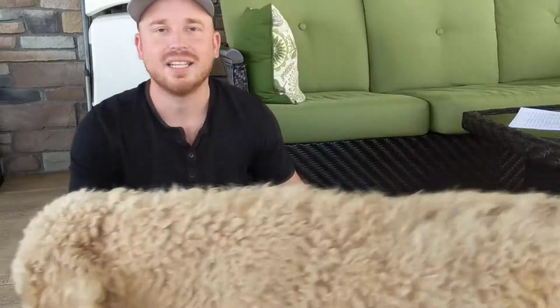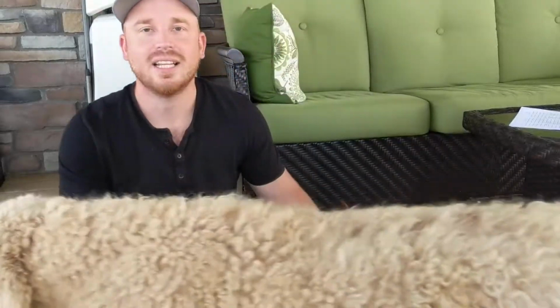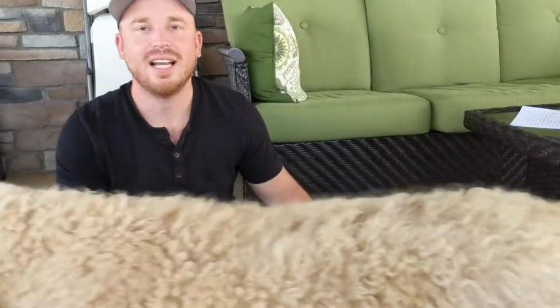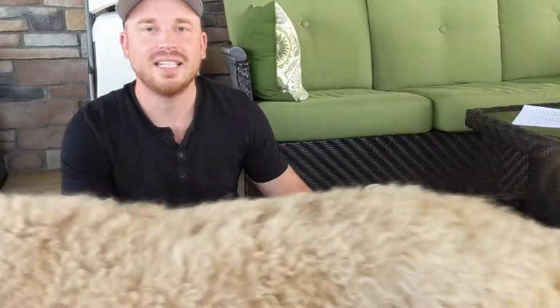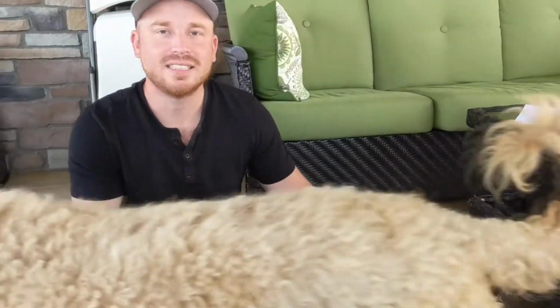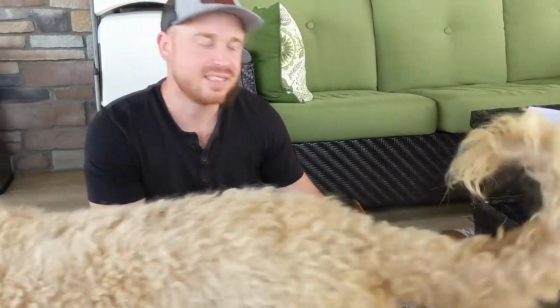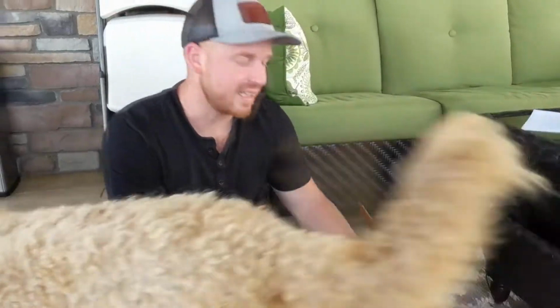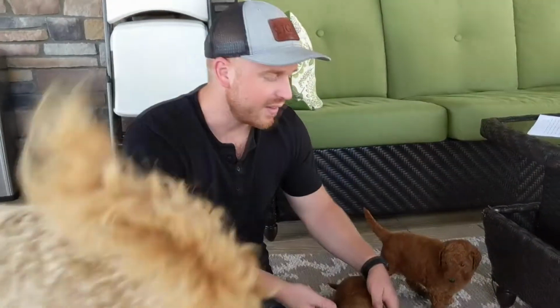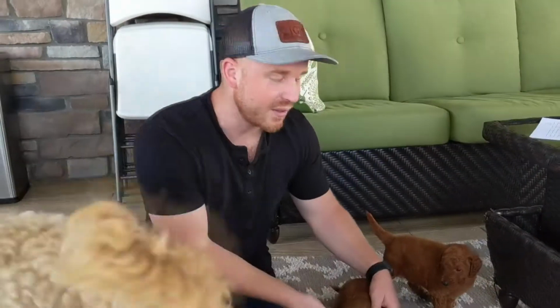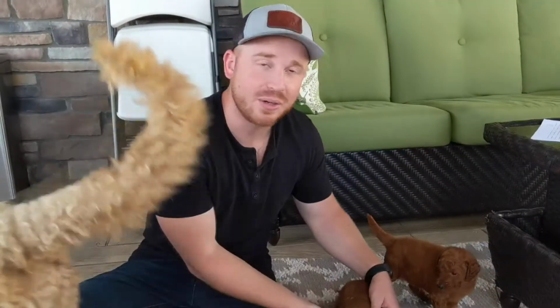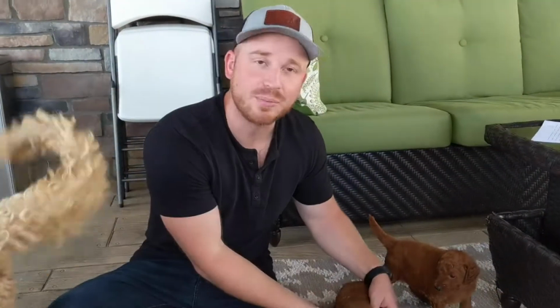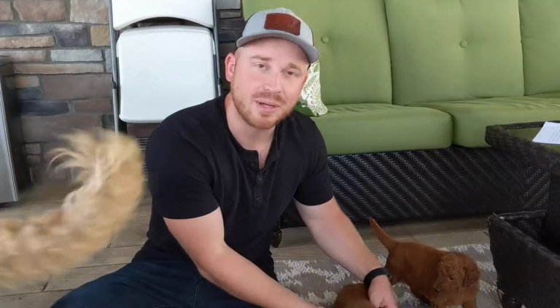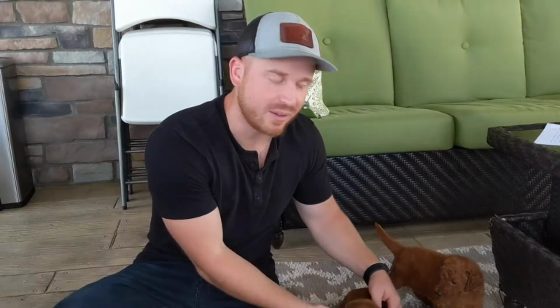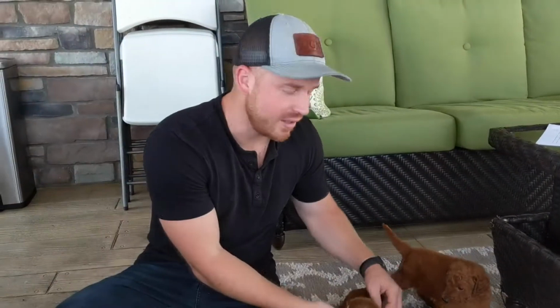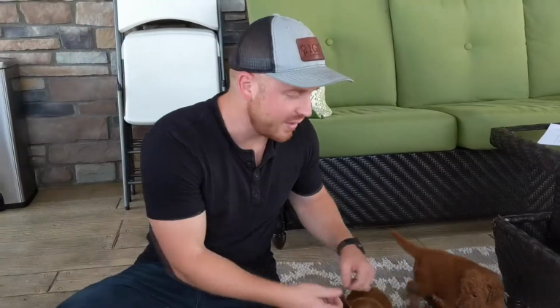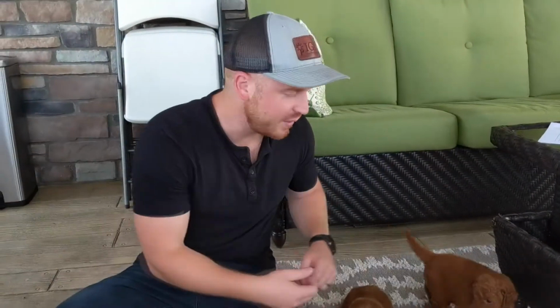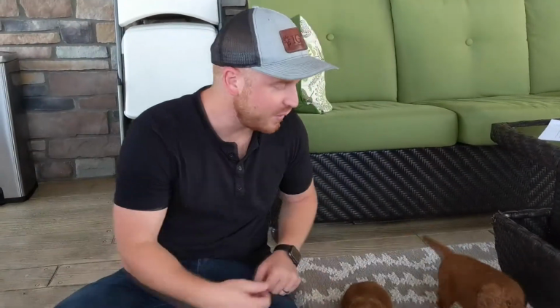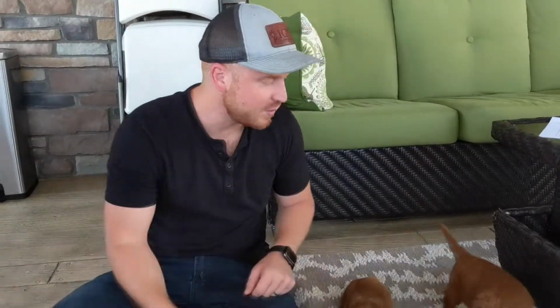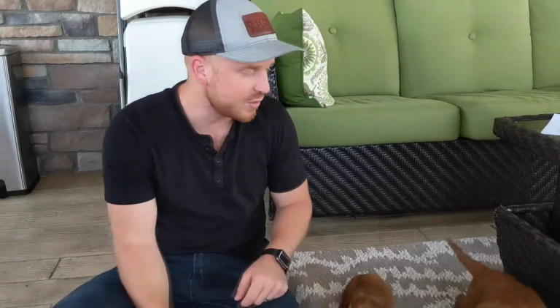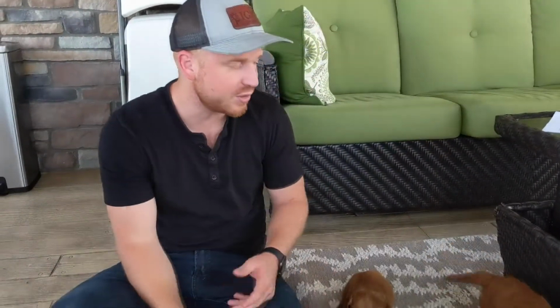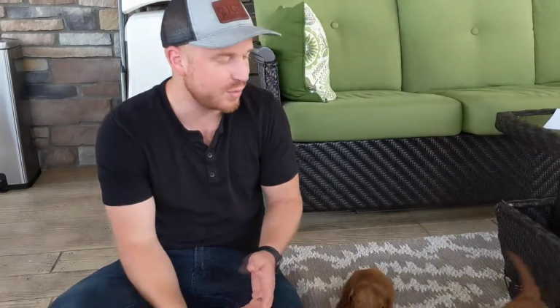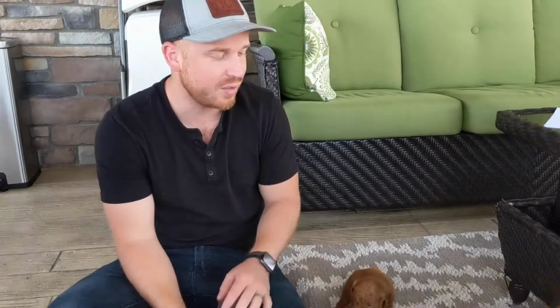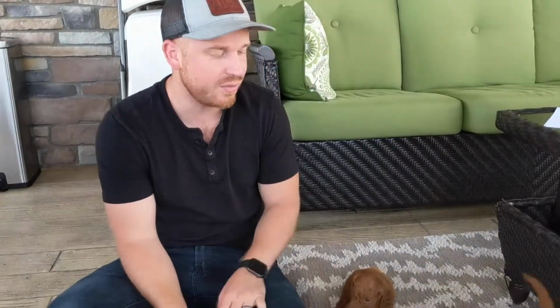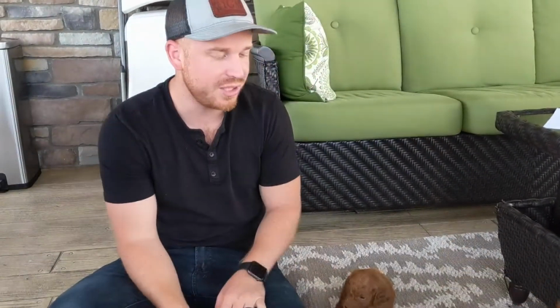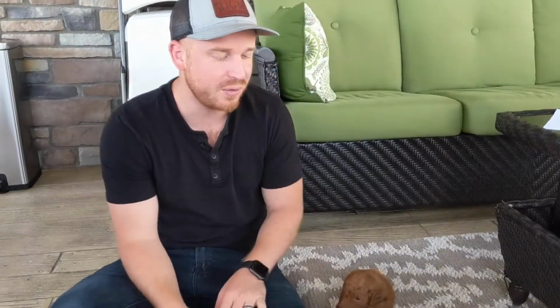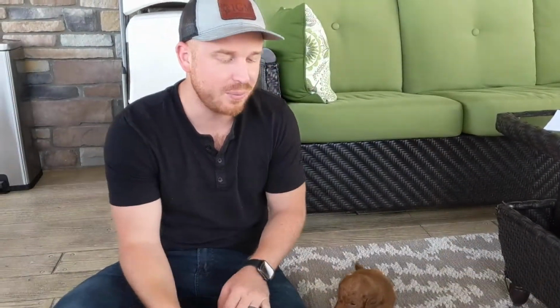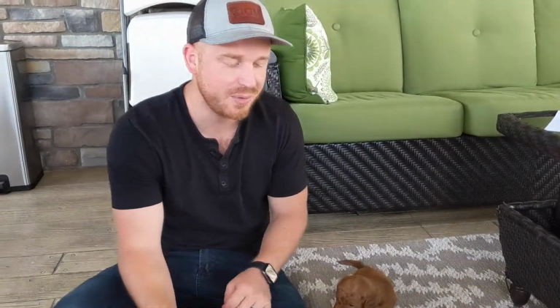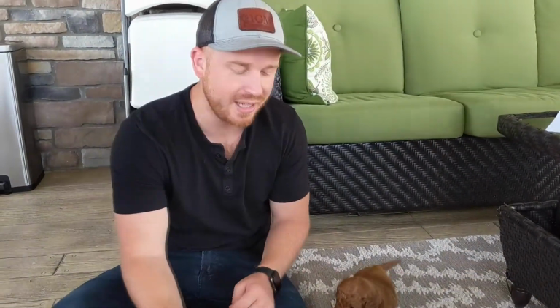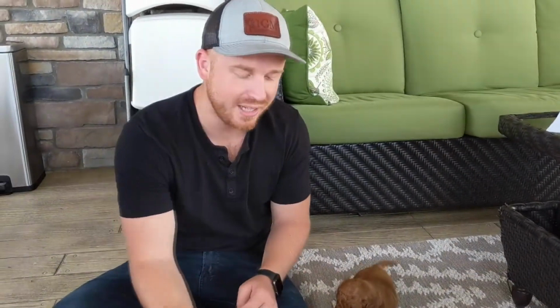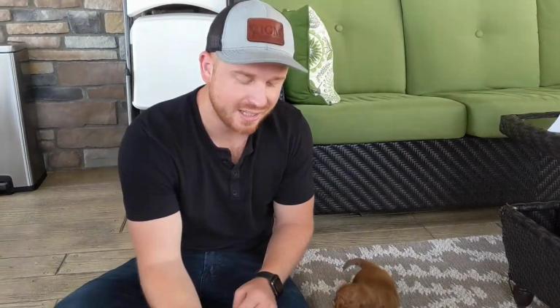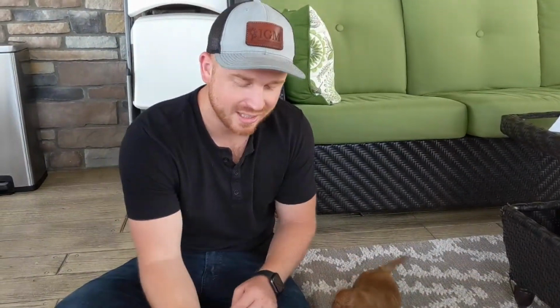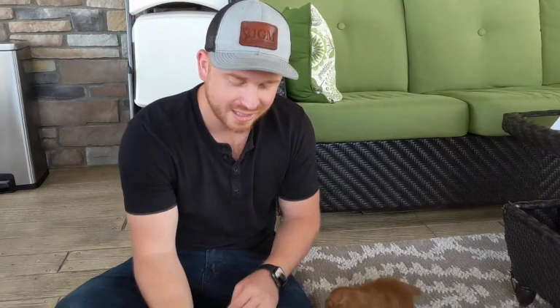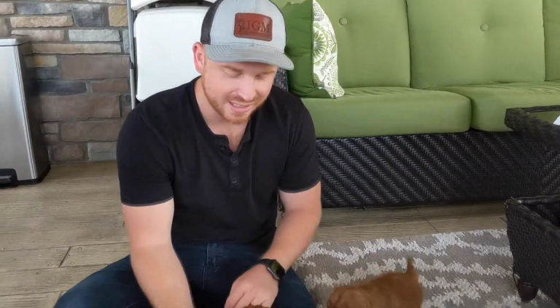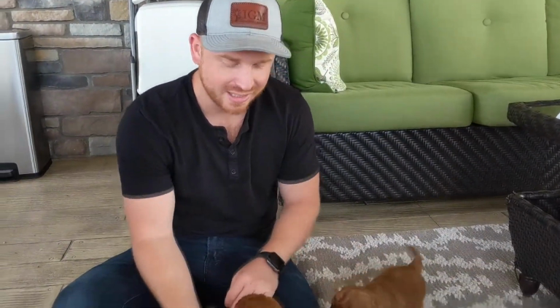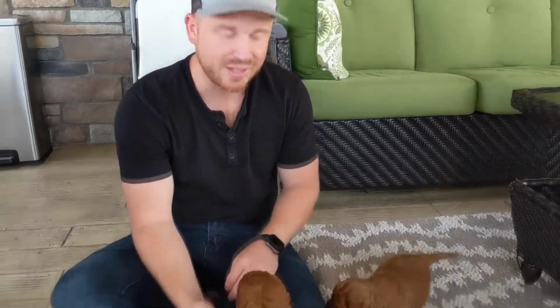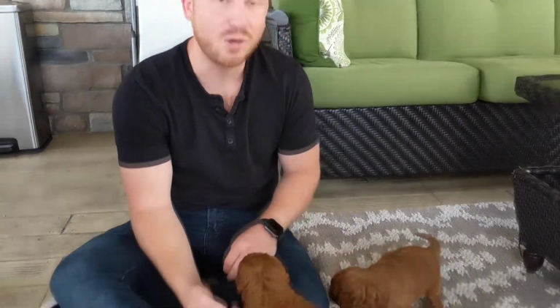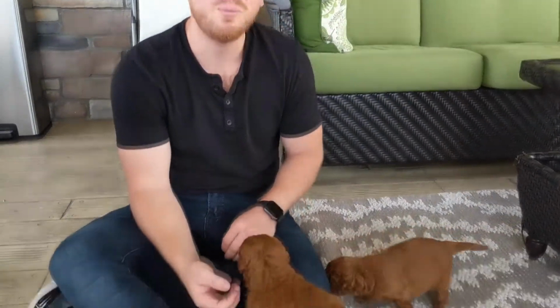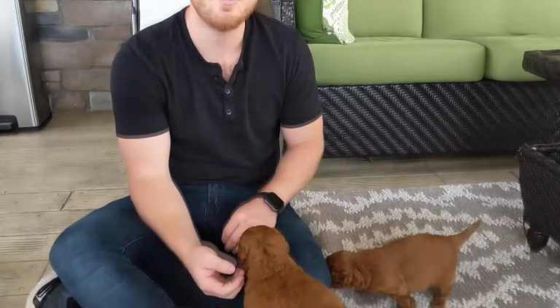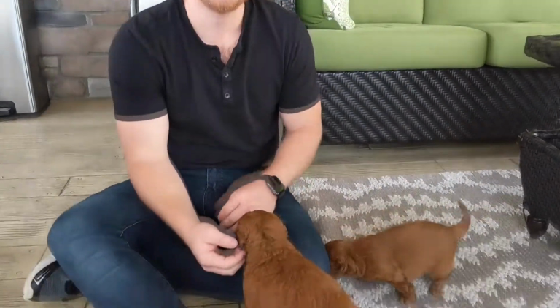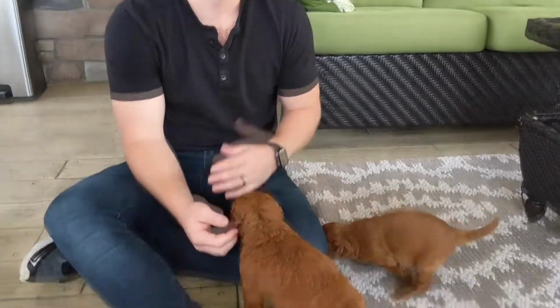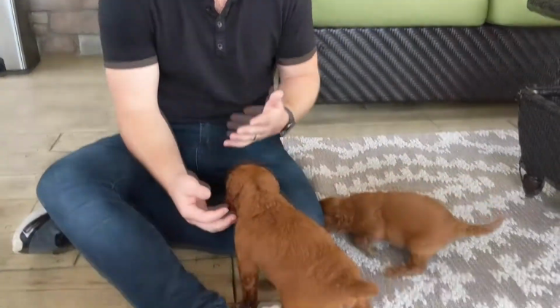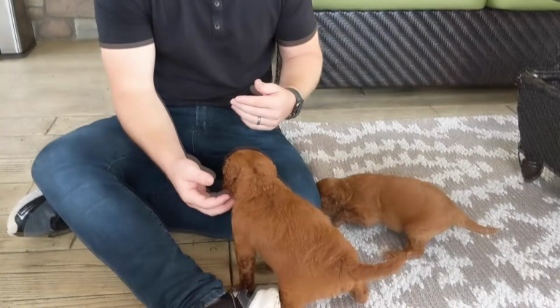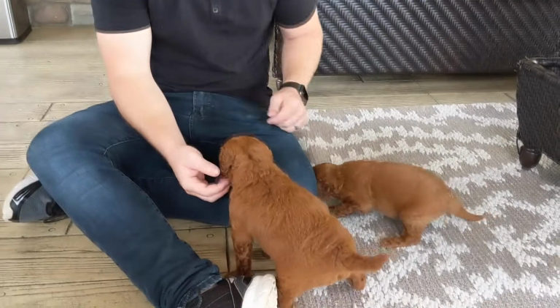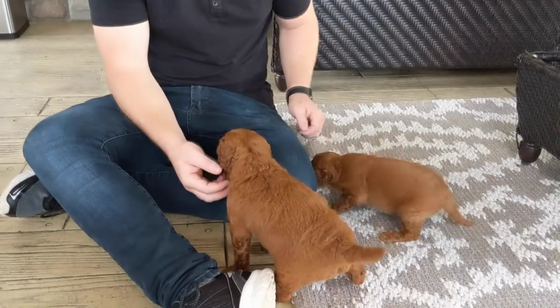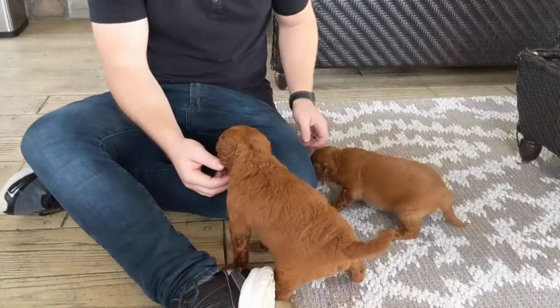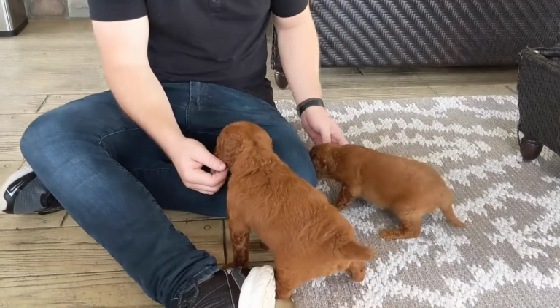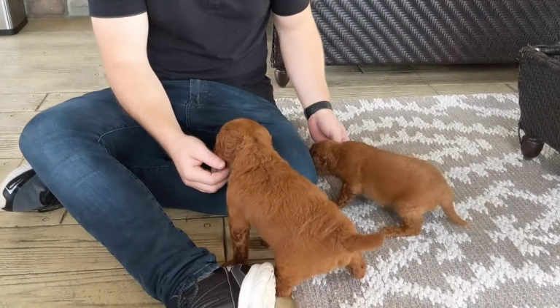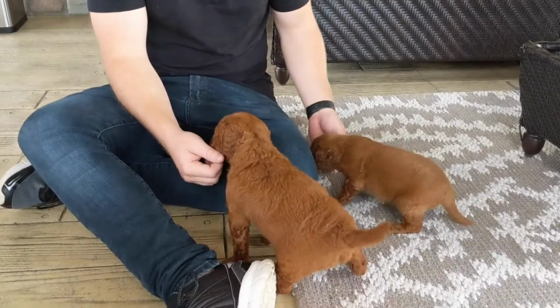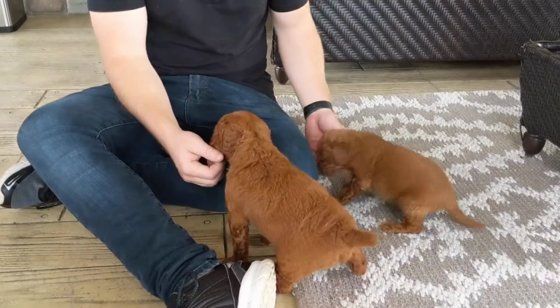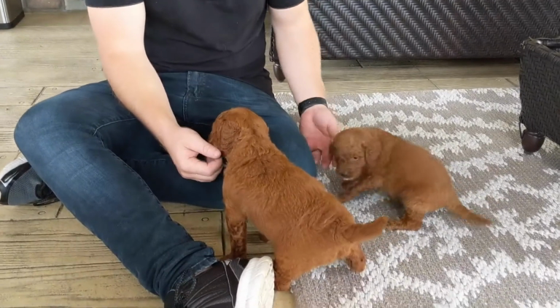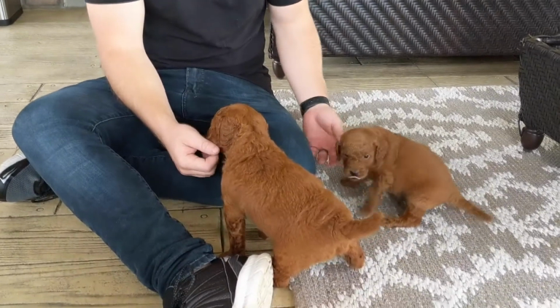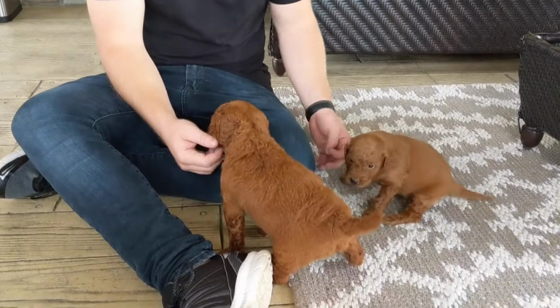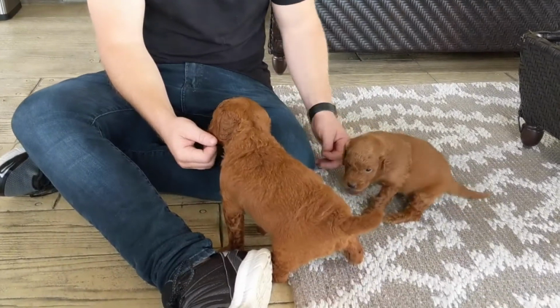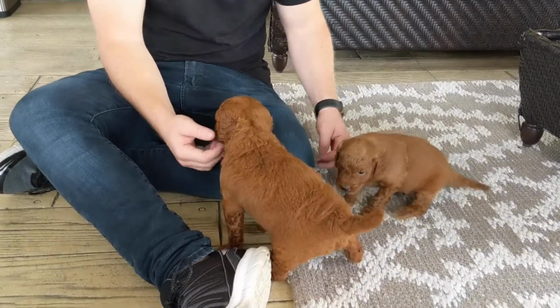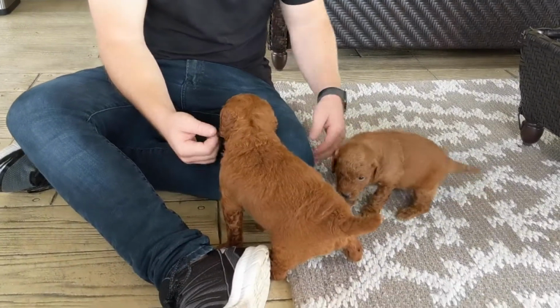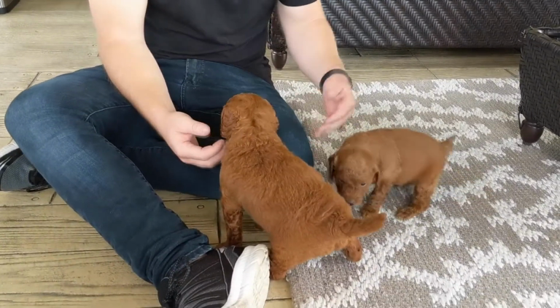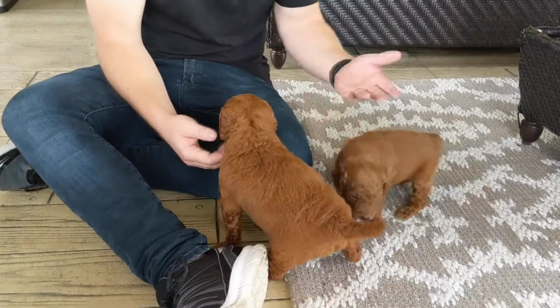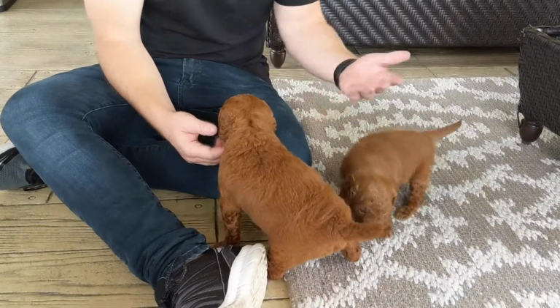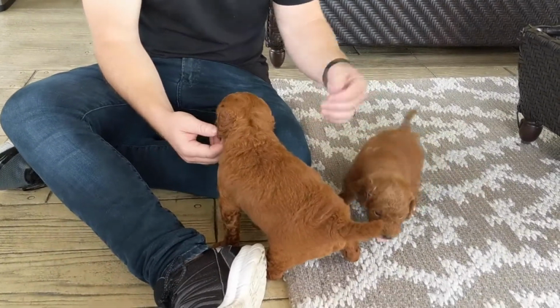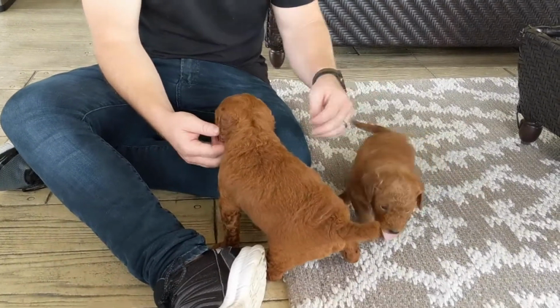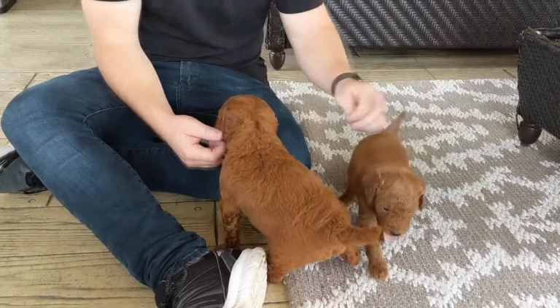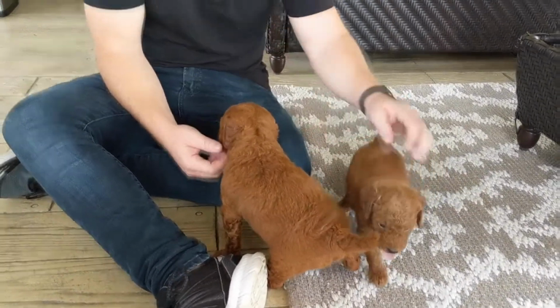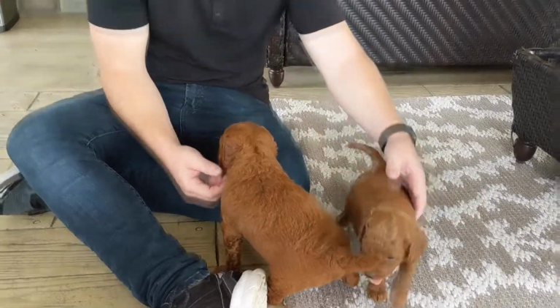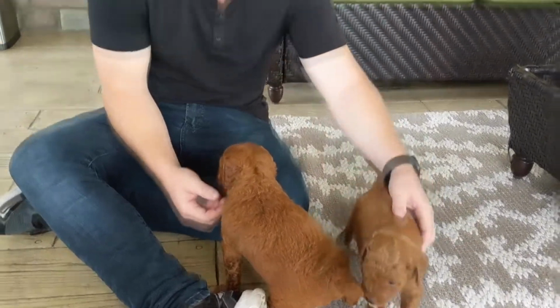Hi, this is Tyler here with Pound Creek Doodles. We're just doing a video update to help people choose their litters or the puppies from the litter.